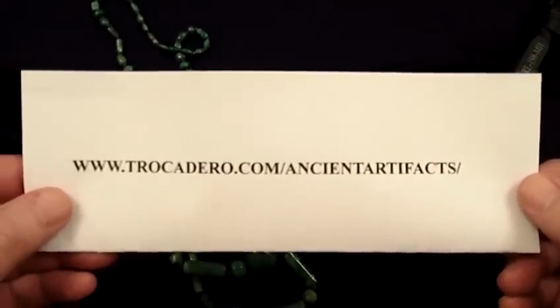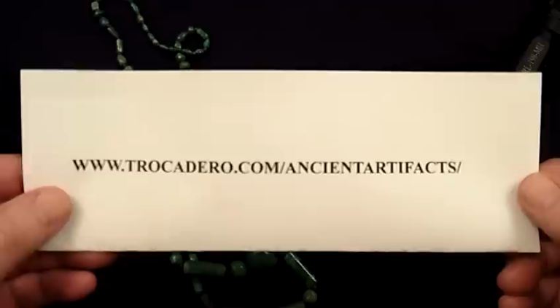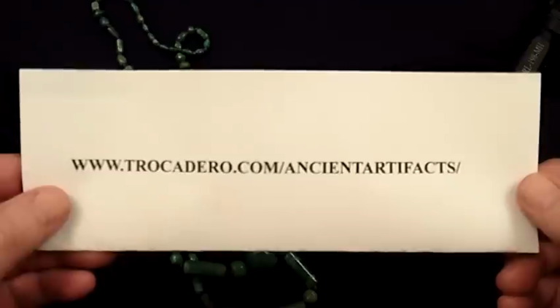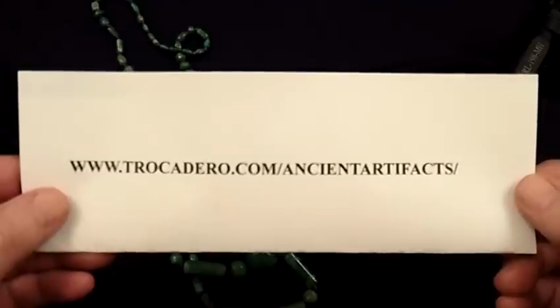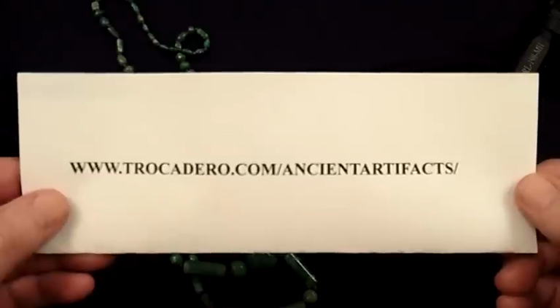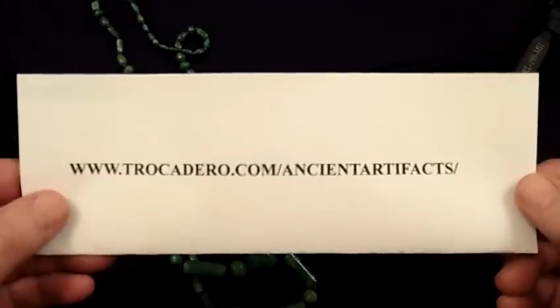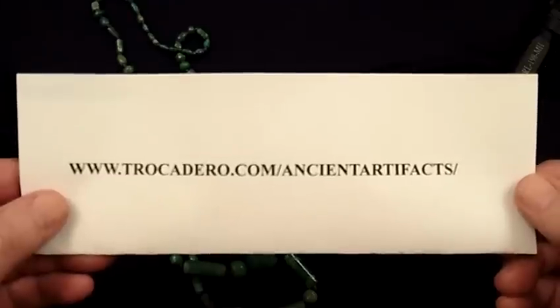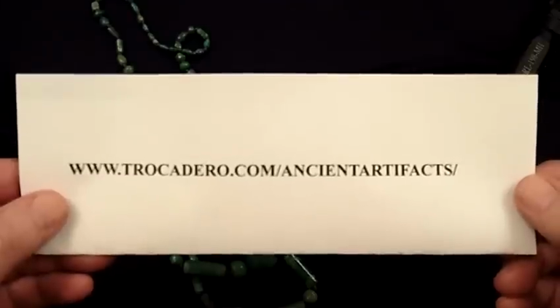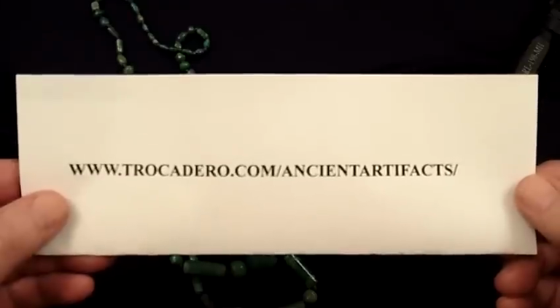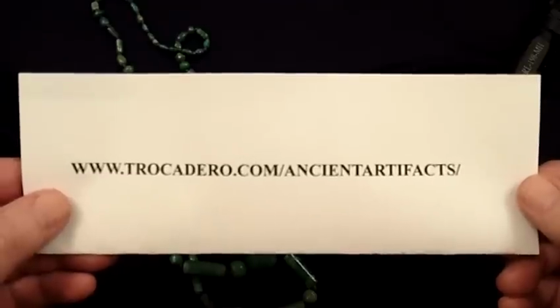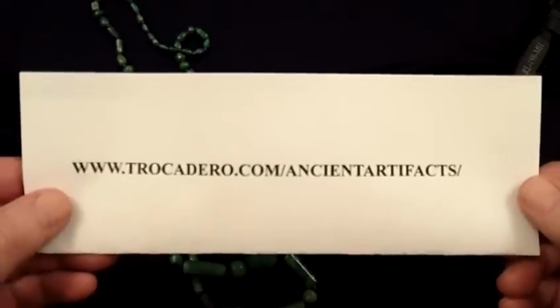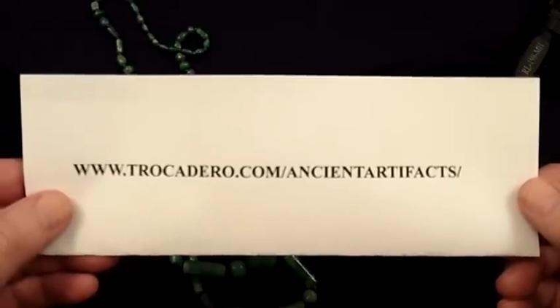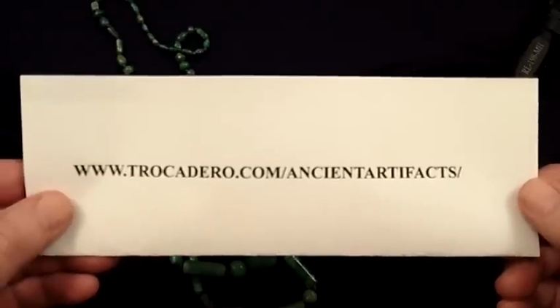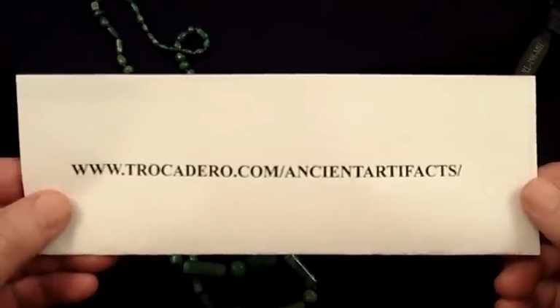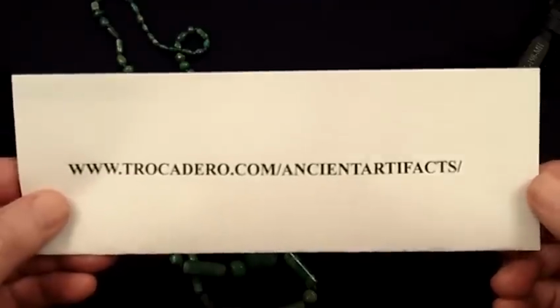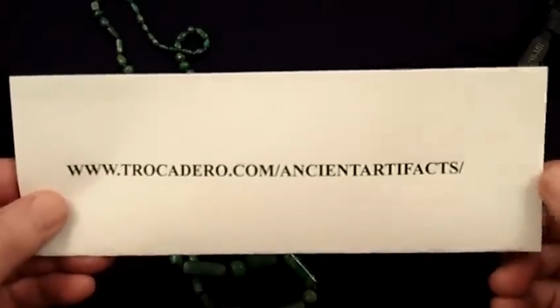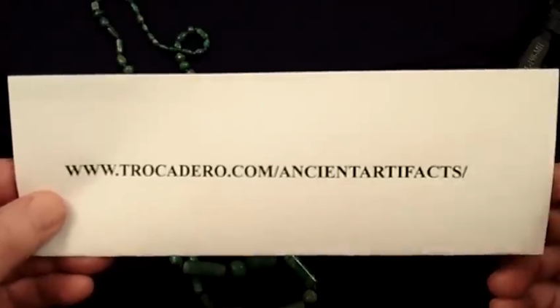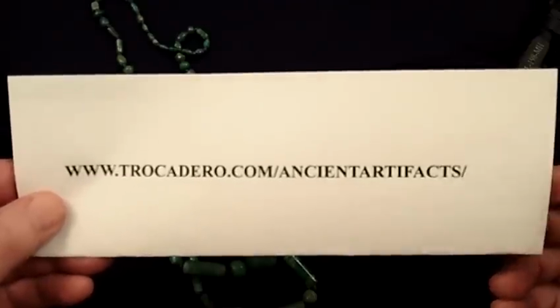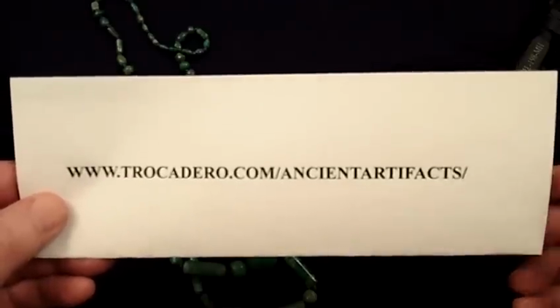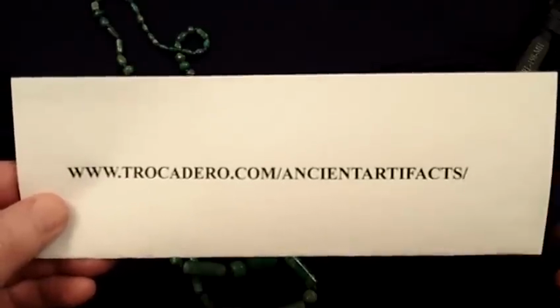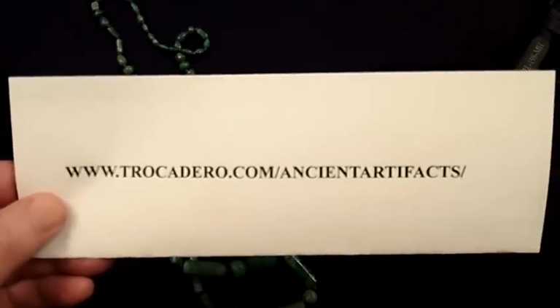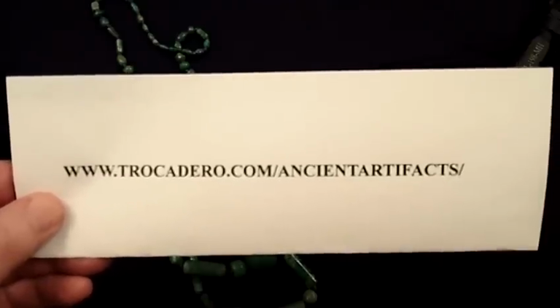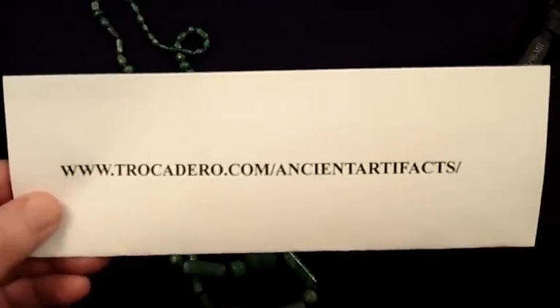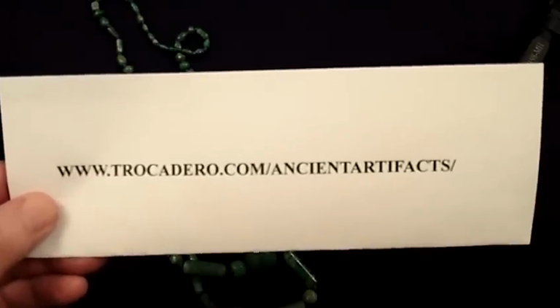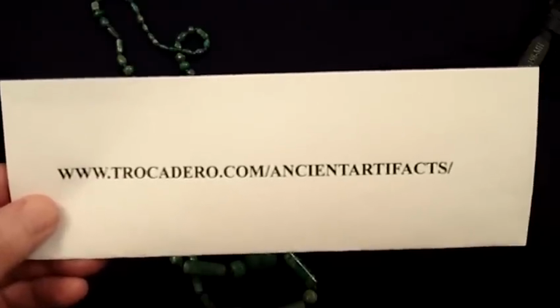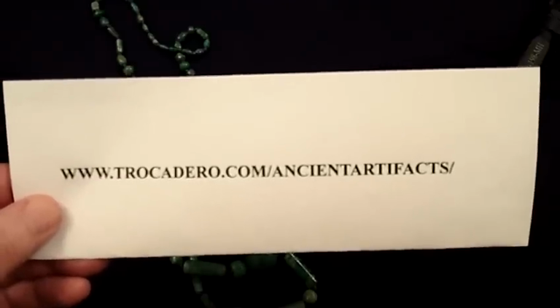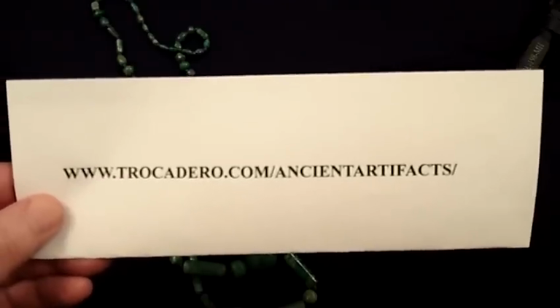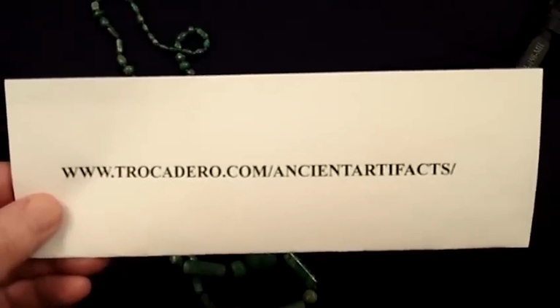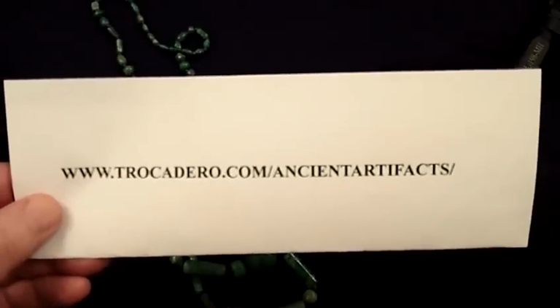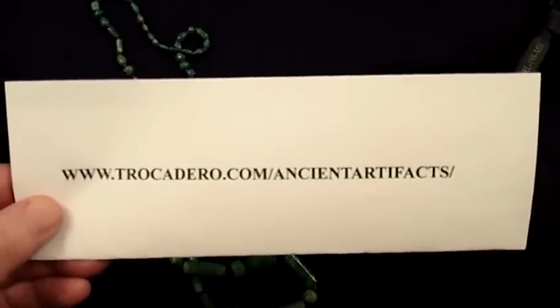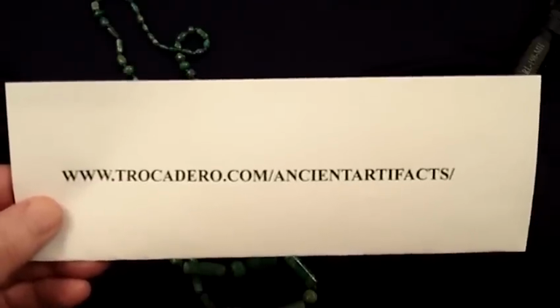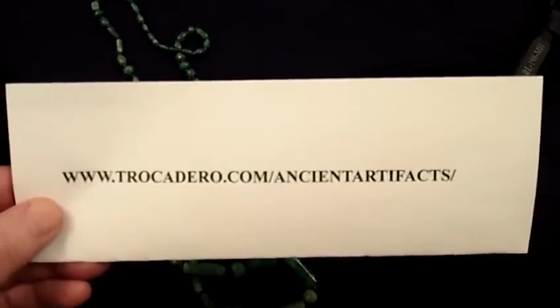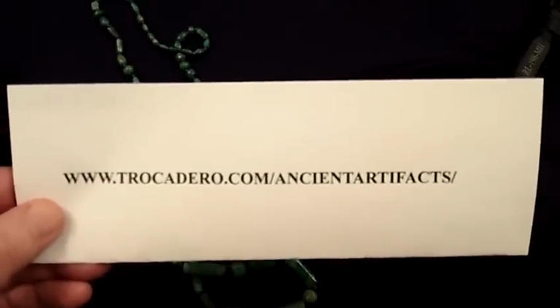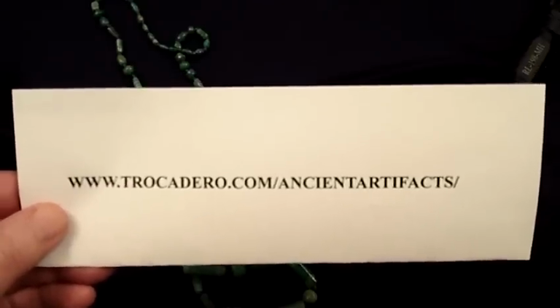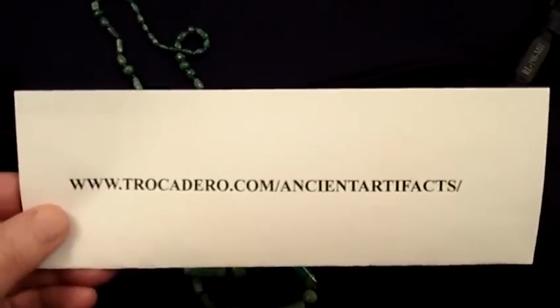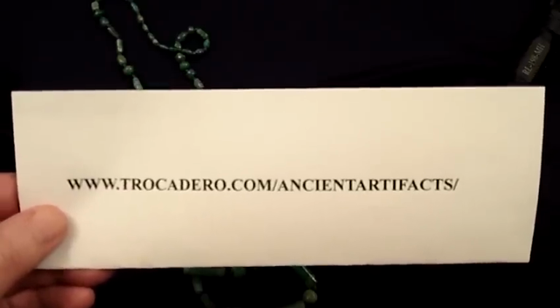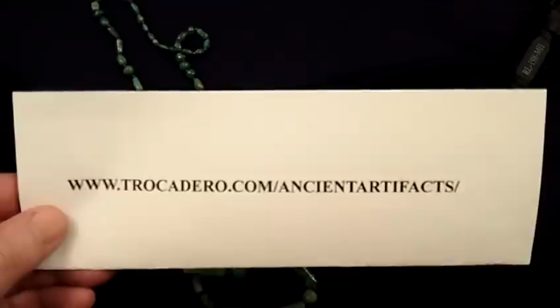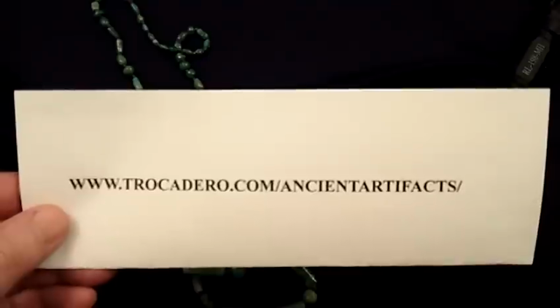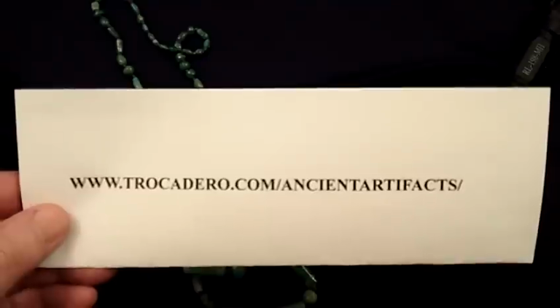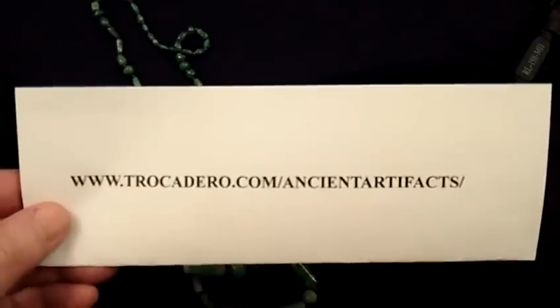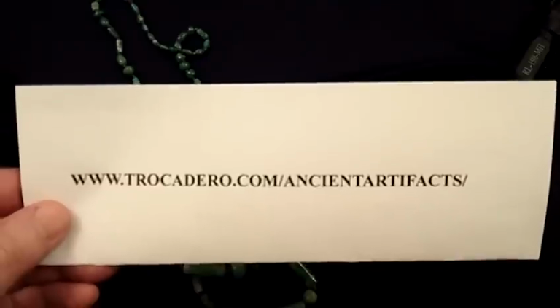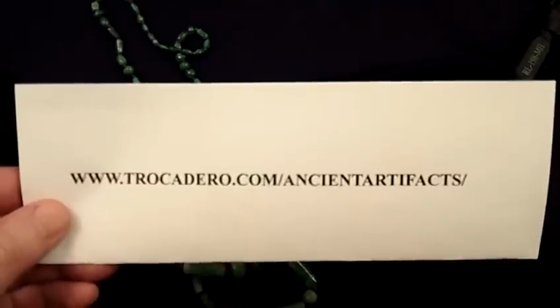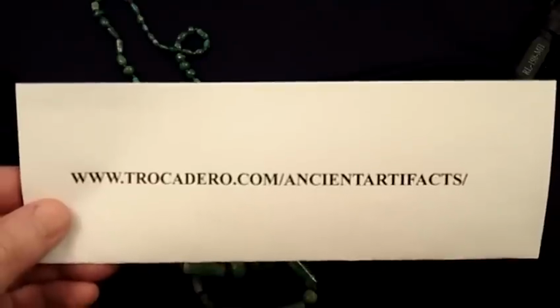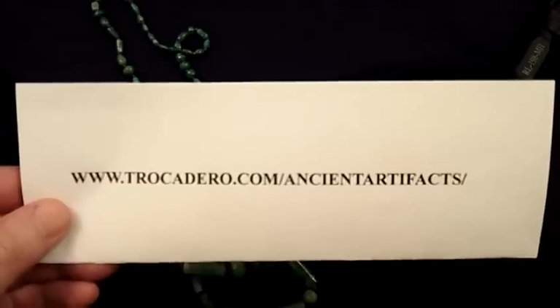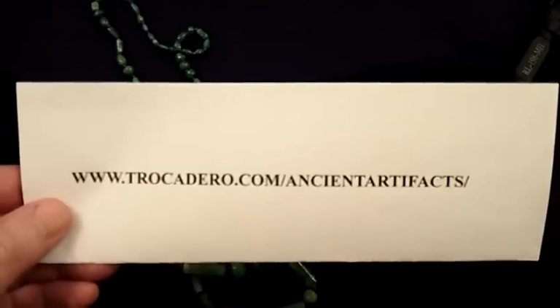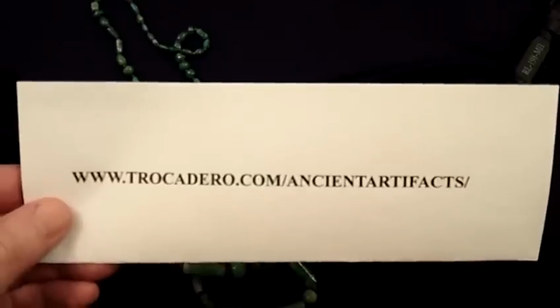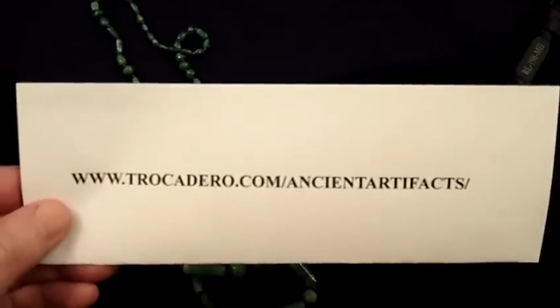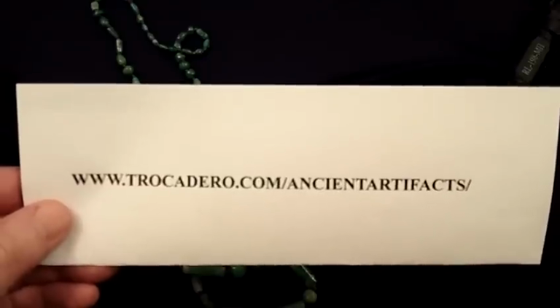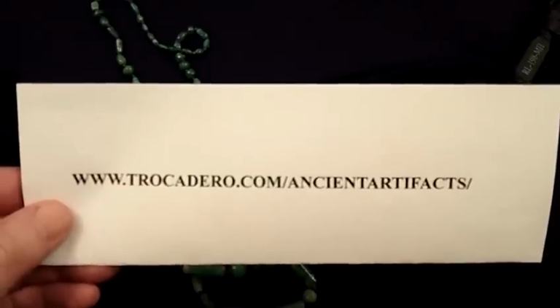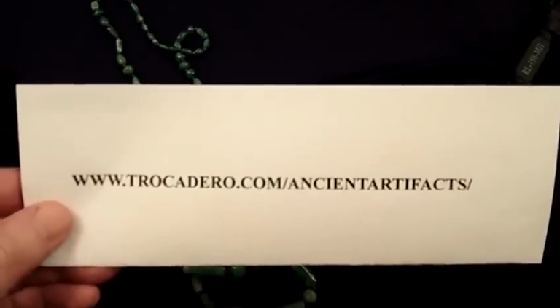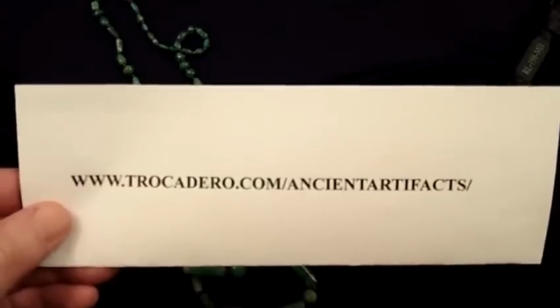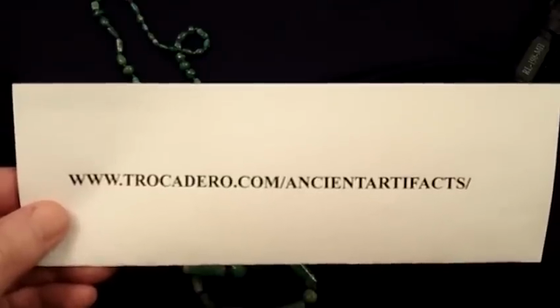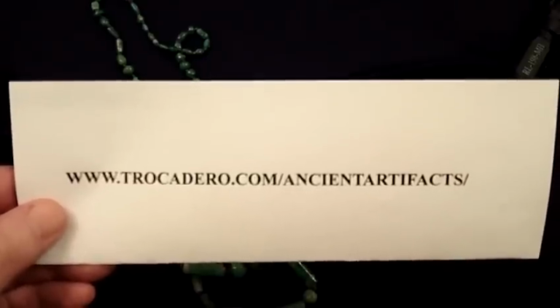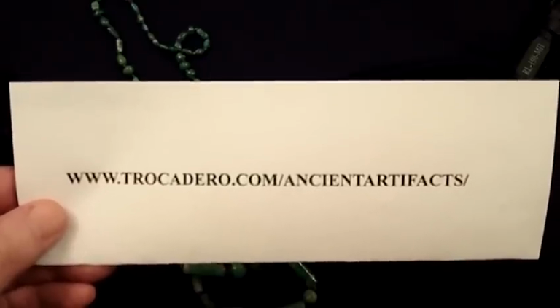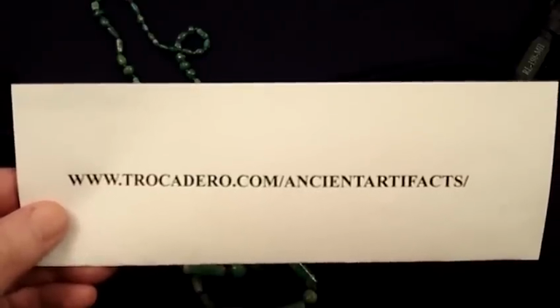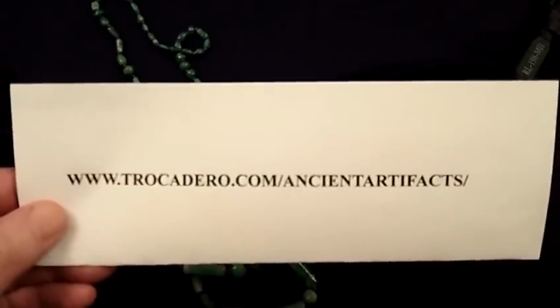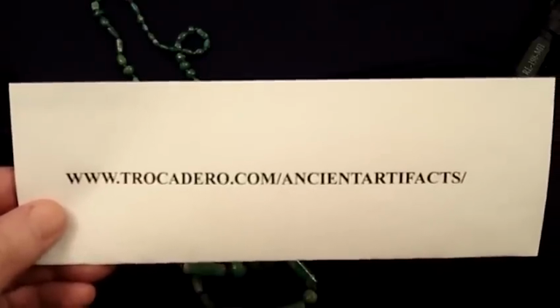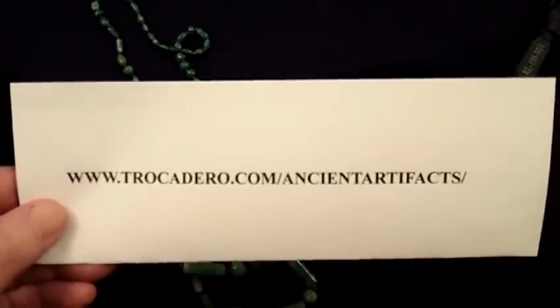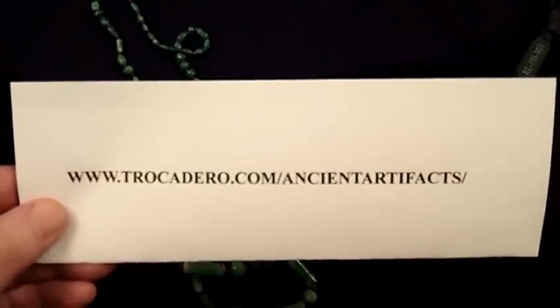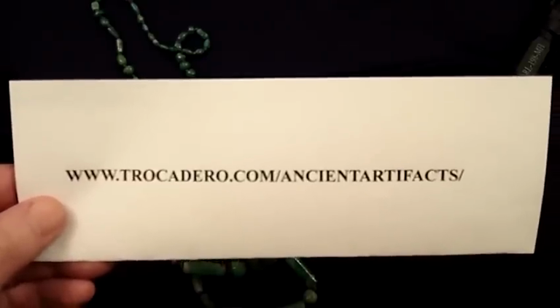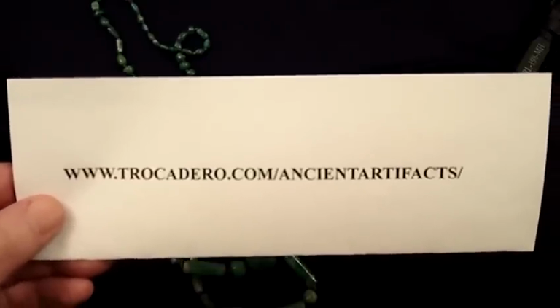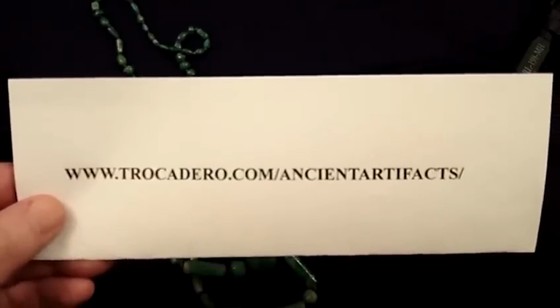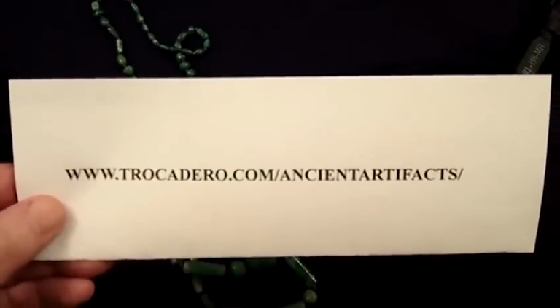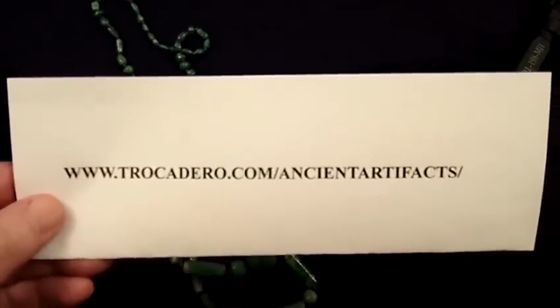I certainly did enjoy showing you this piece today, and I thank you very much for watching.